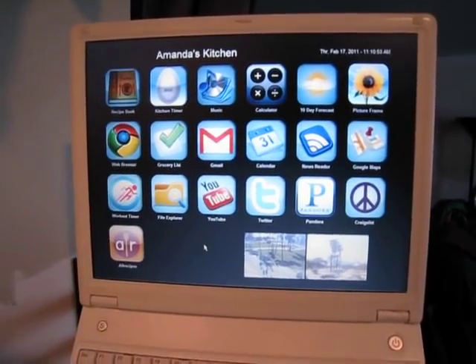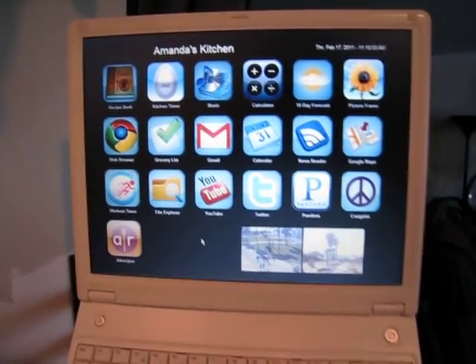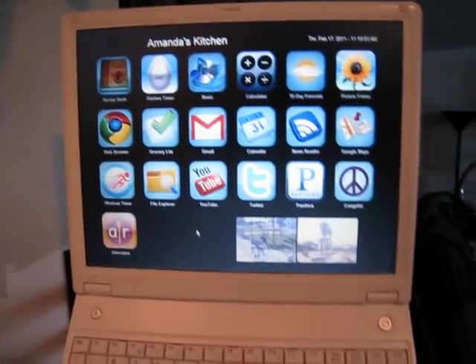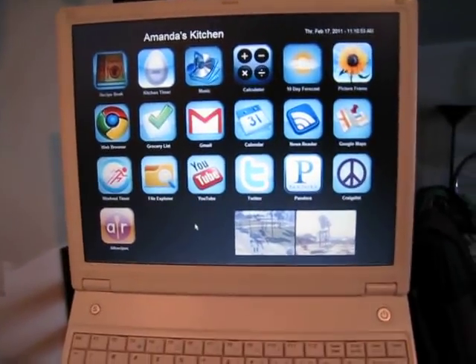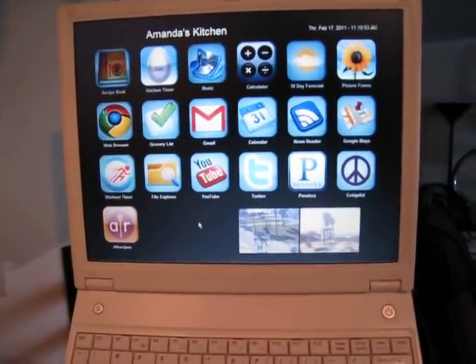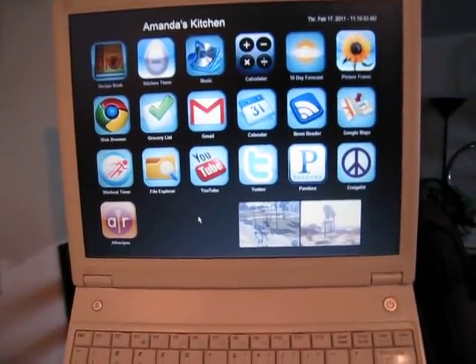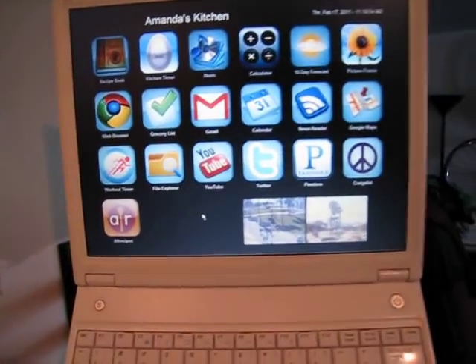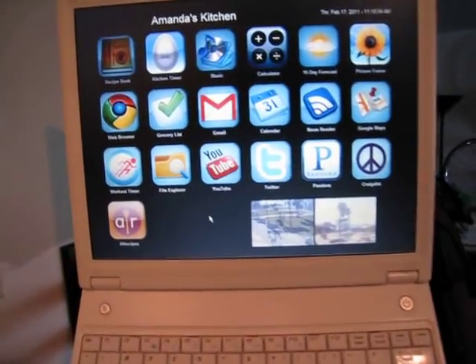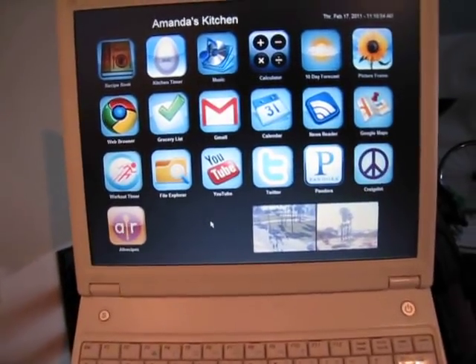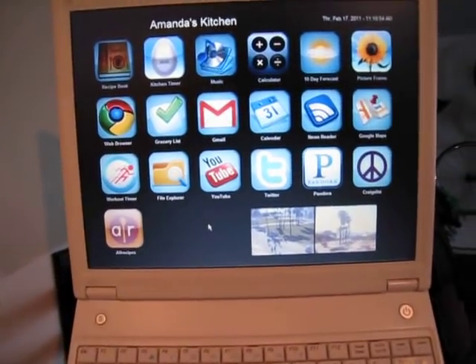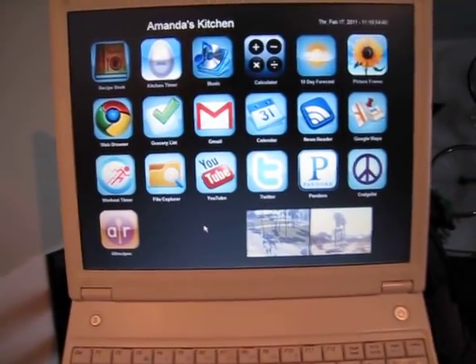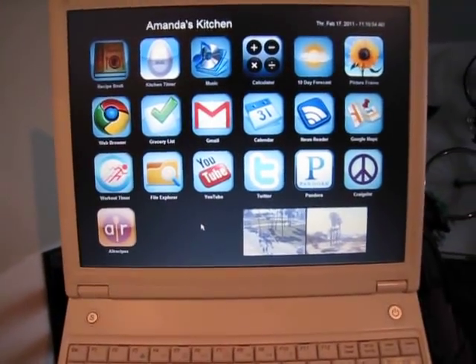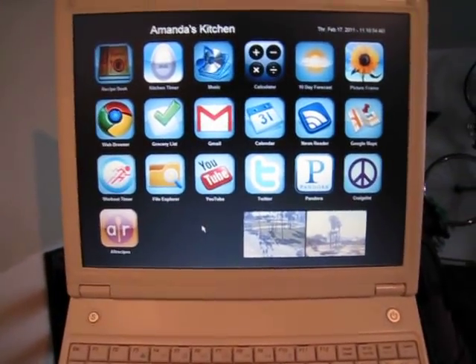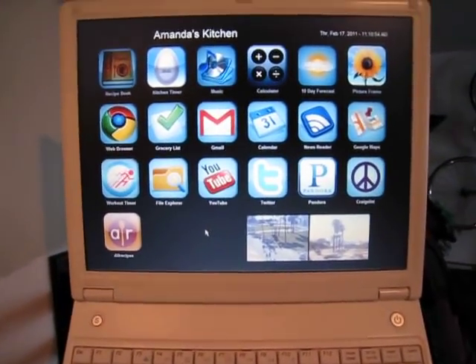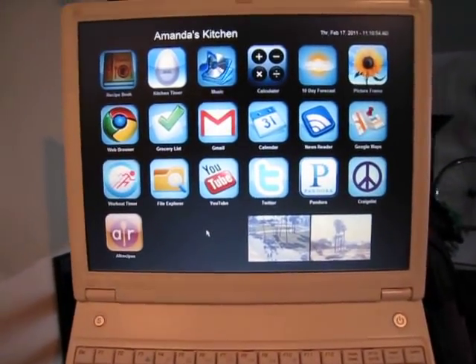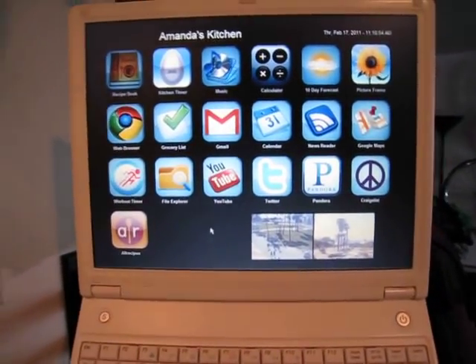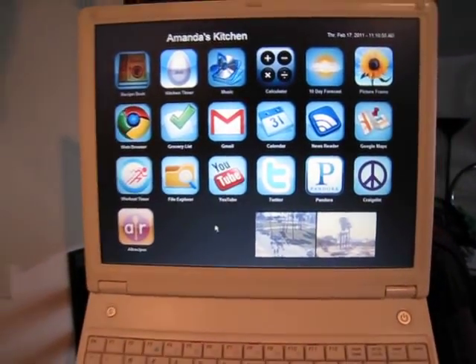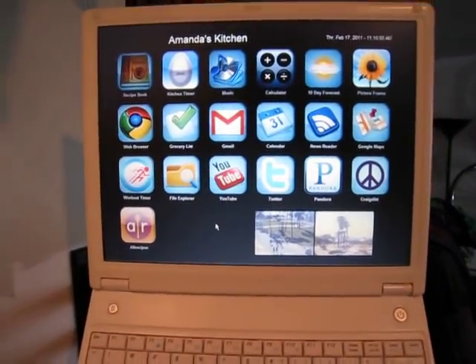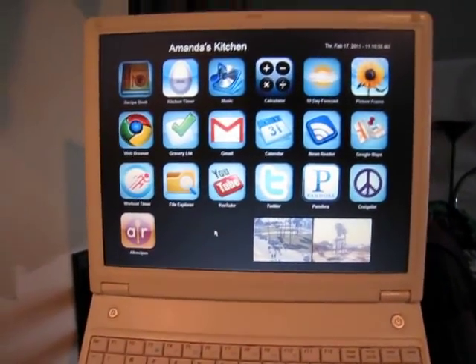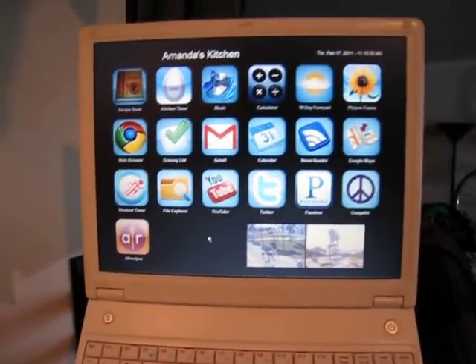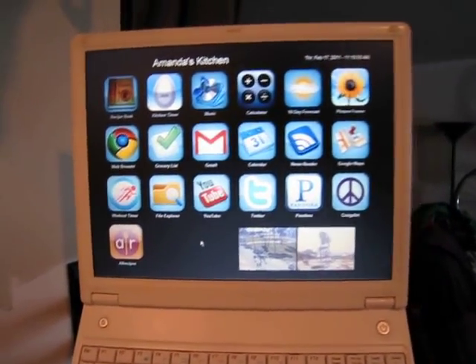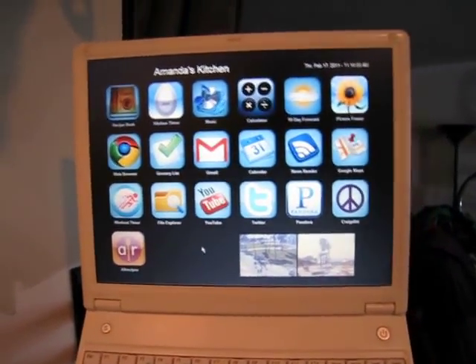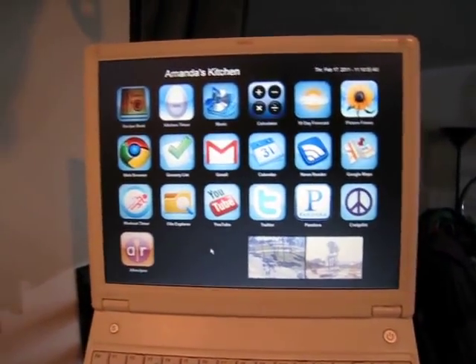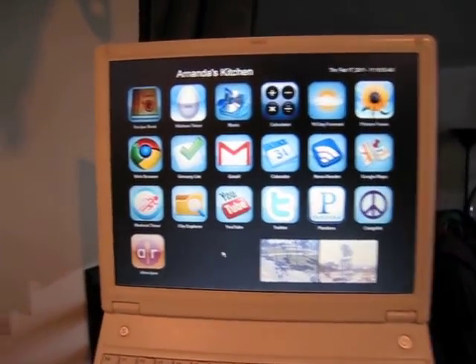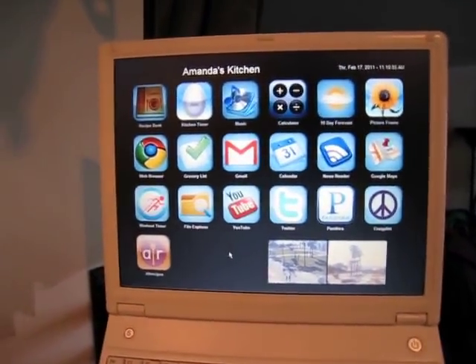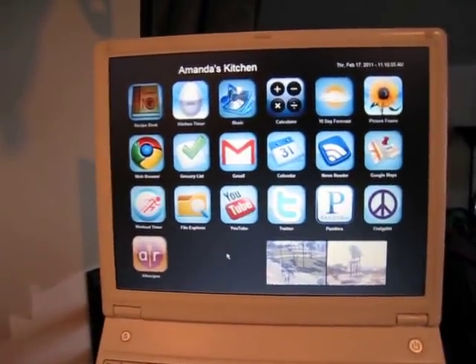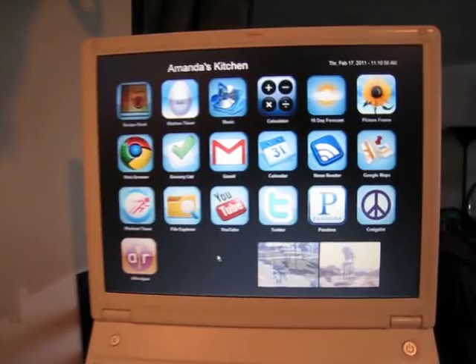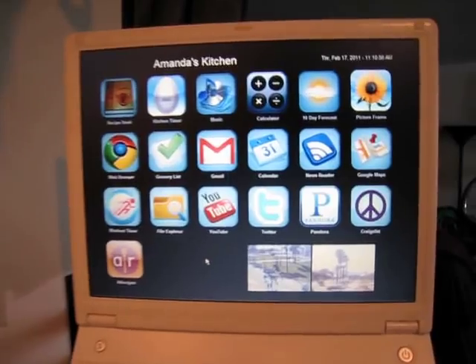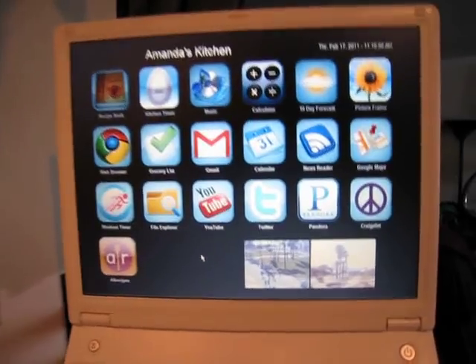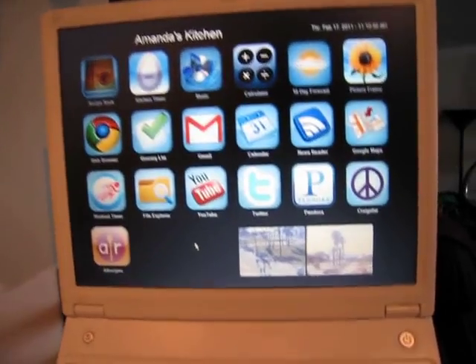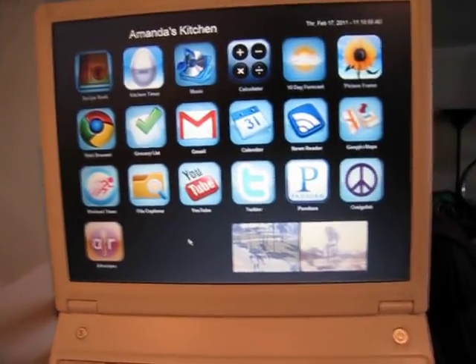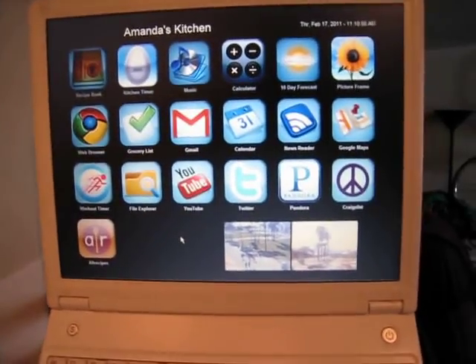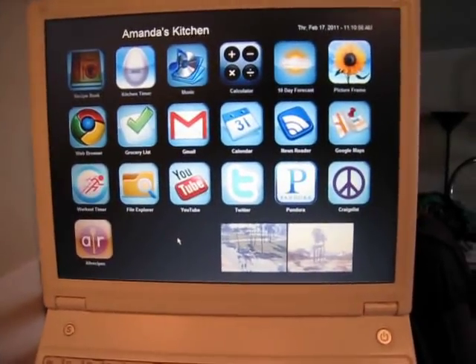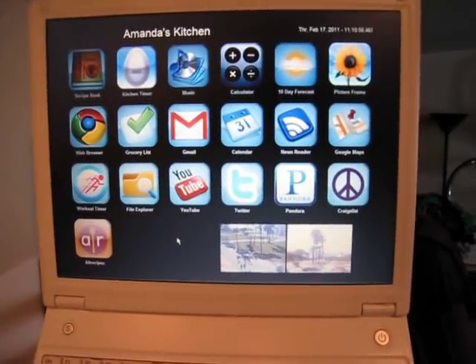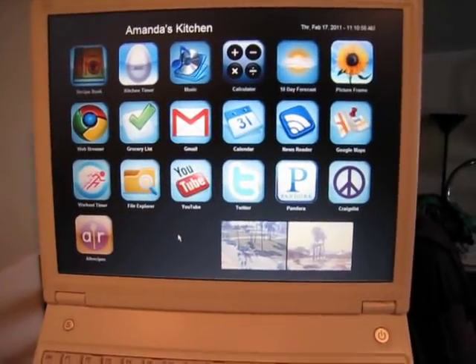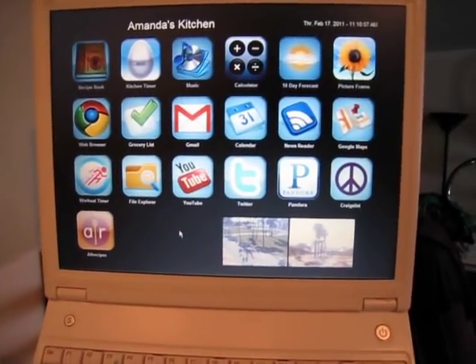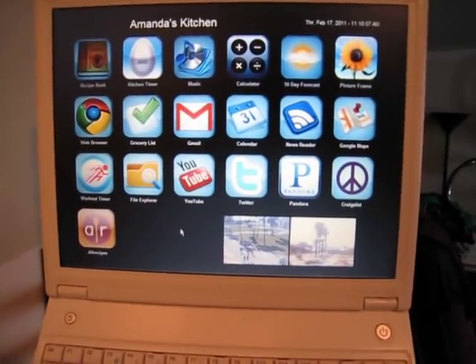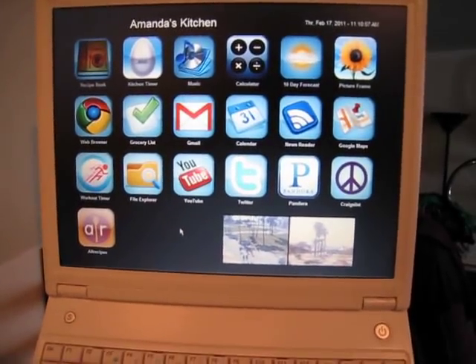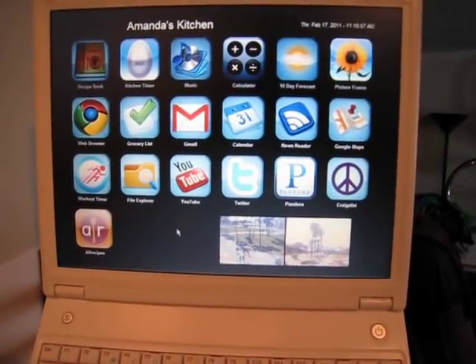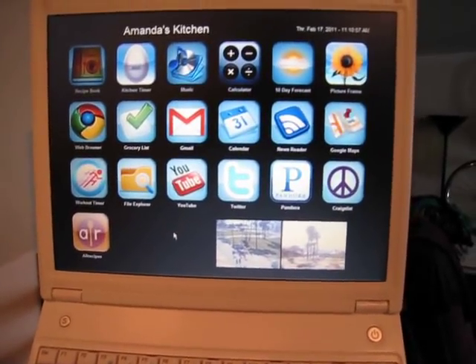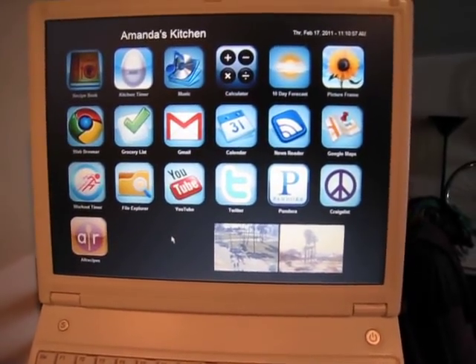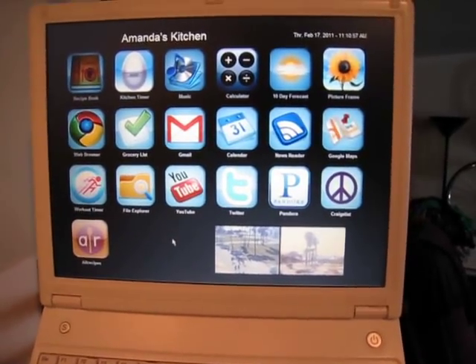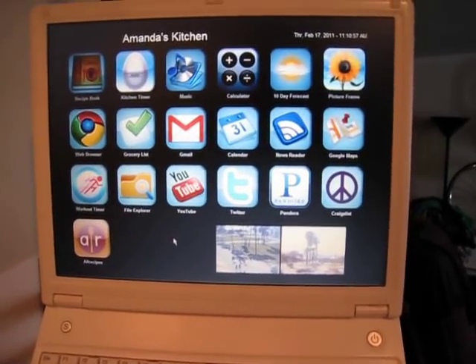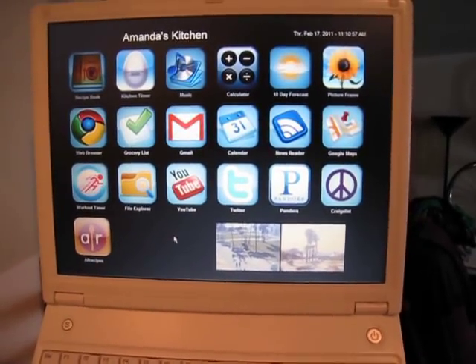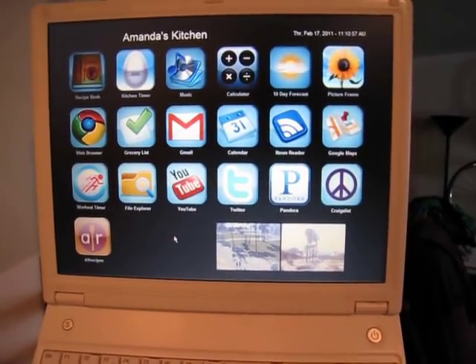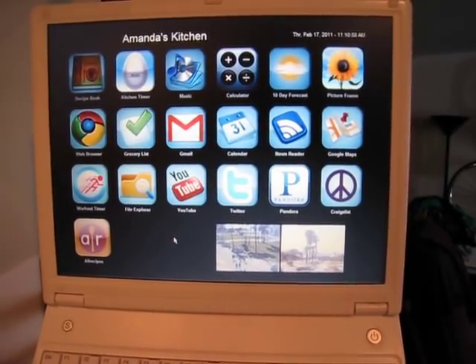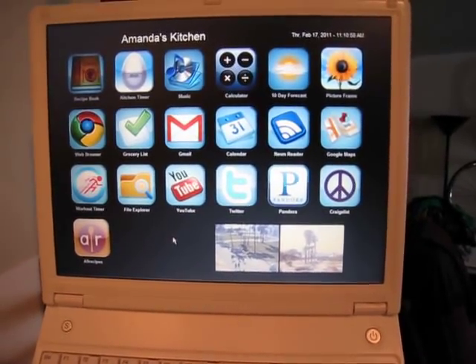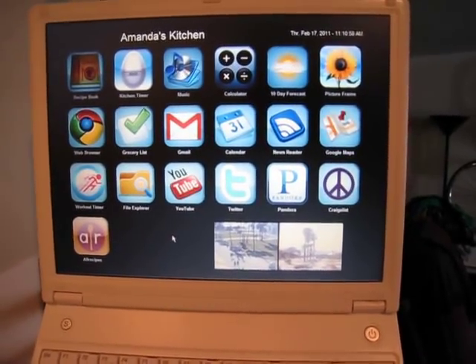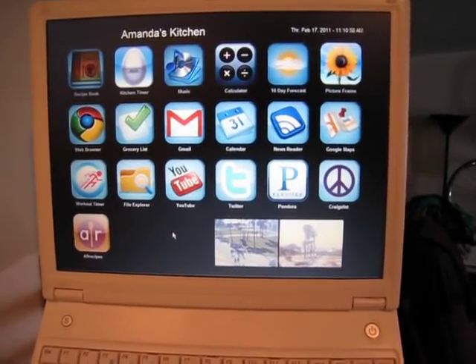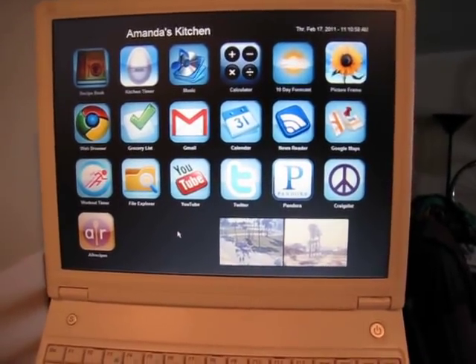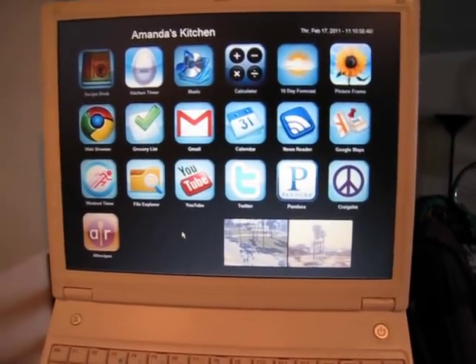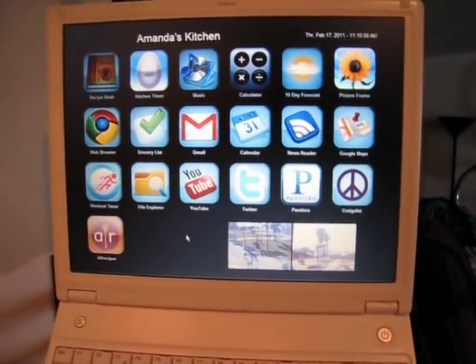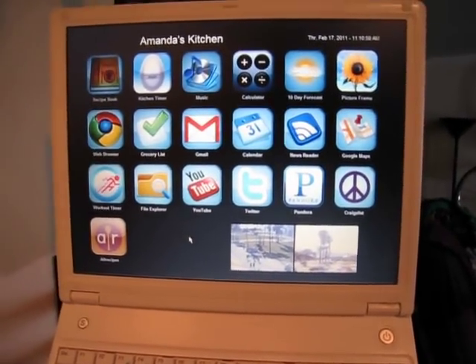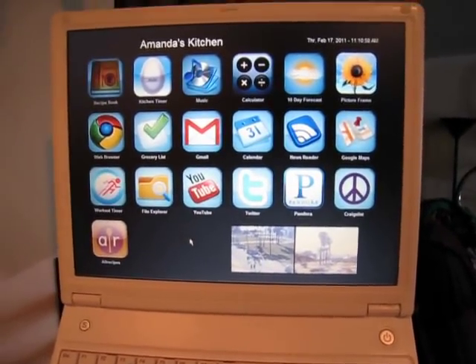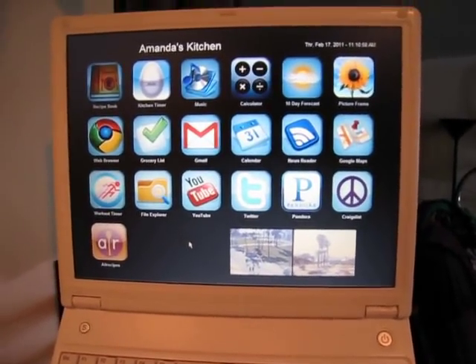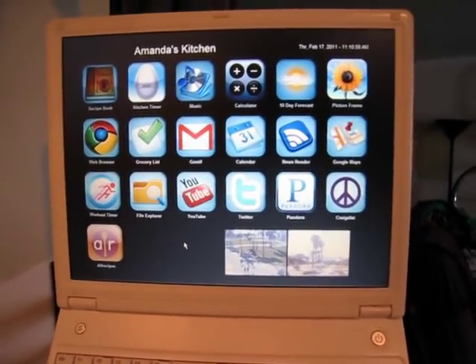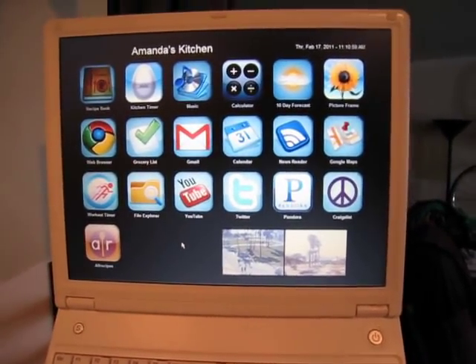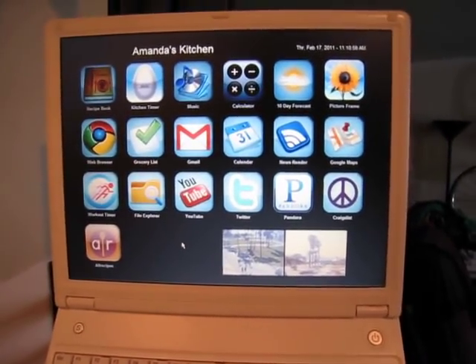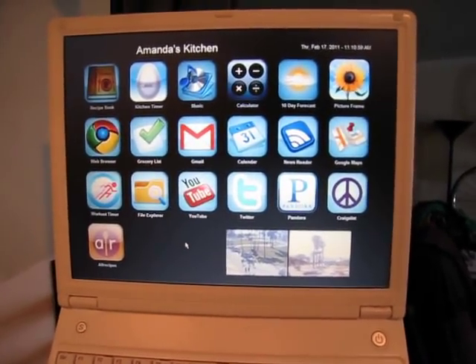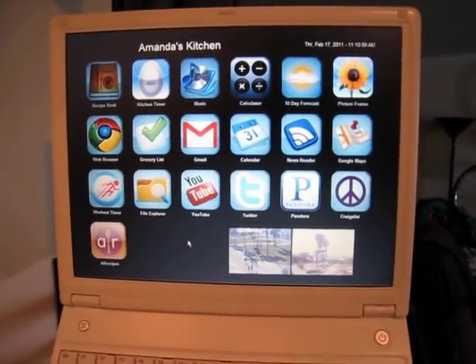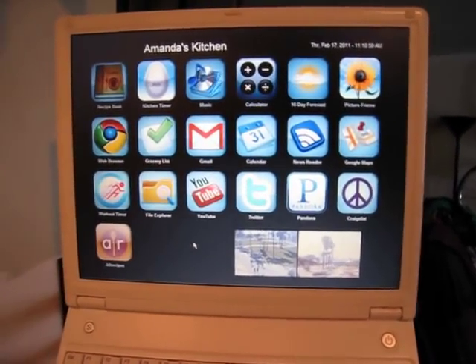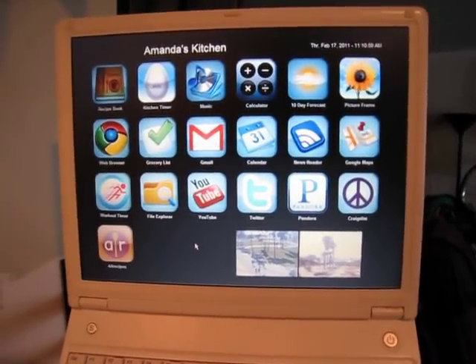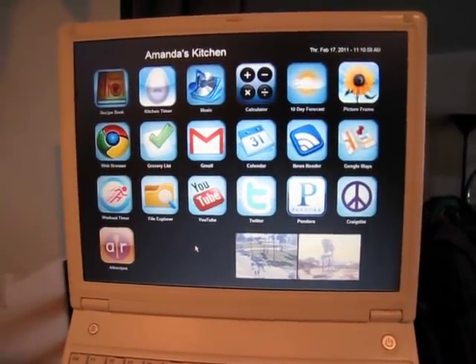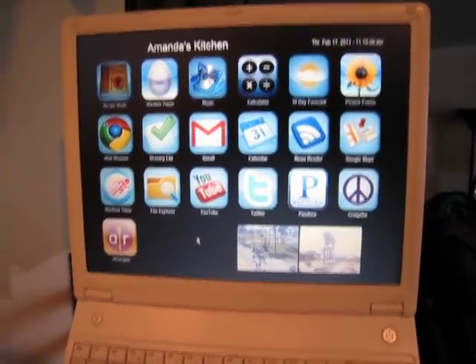This one's obviously not touch screen, but it's got that iPhone interface, so it's pretty simple to use.